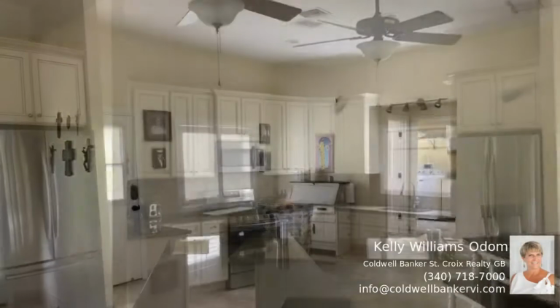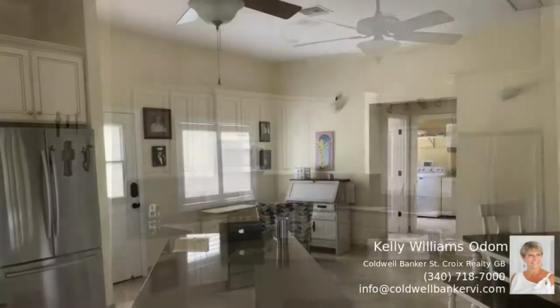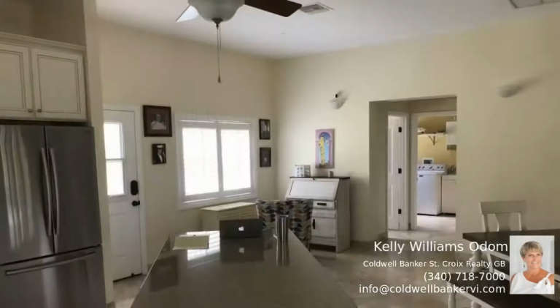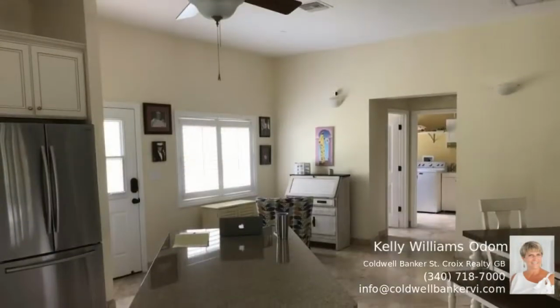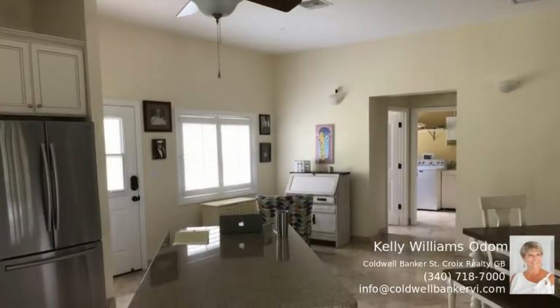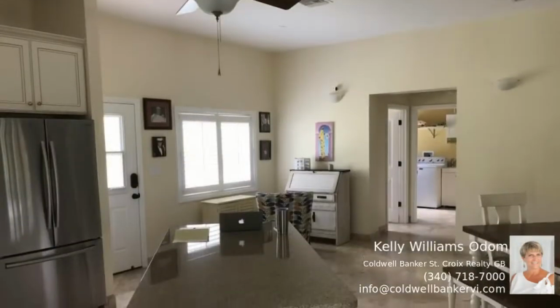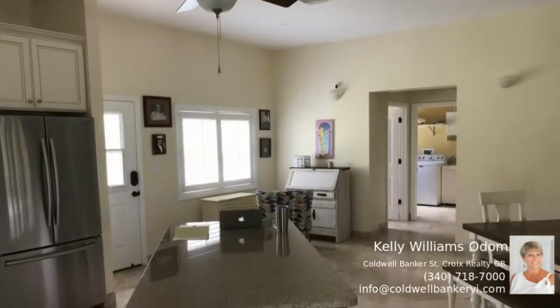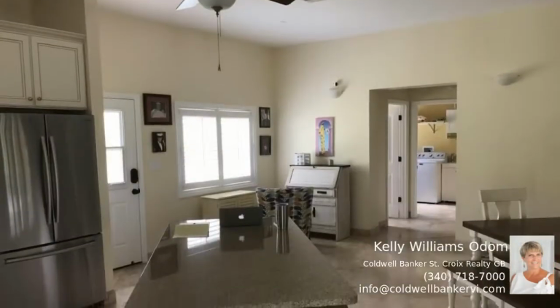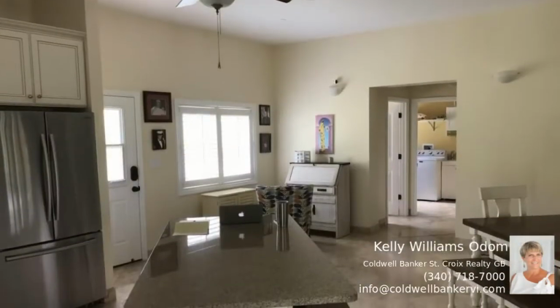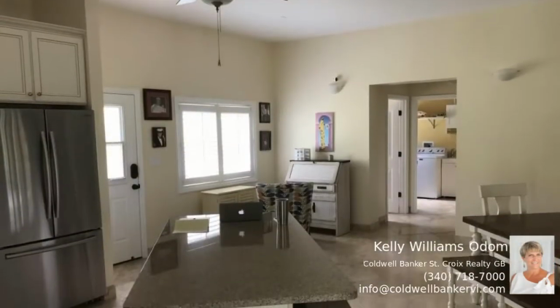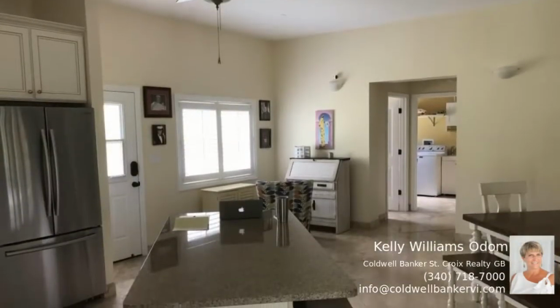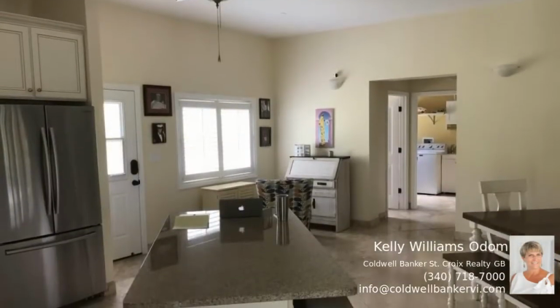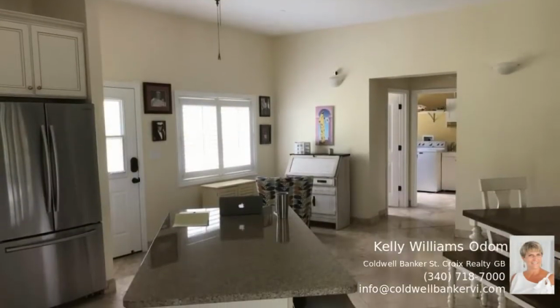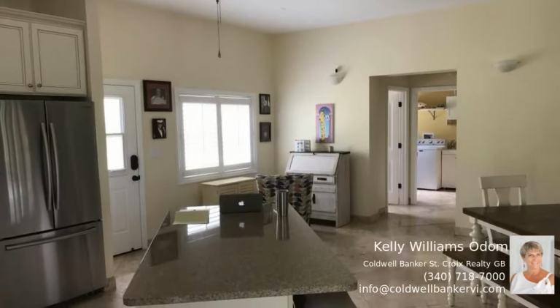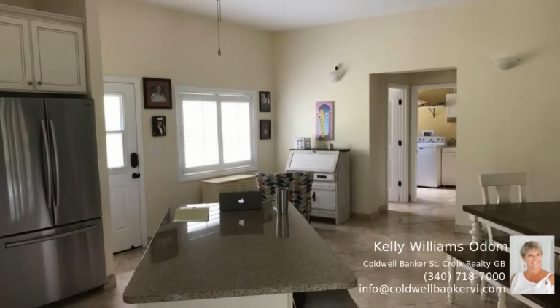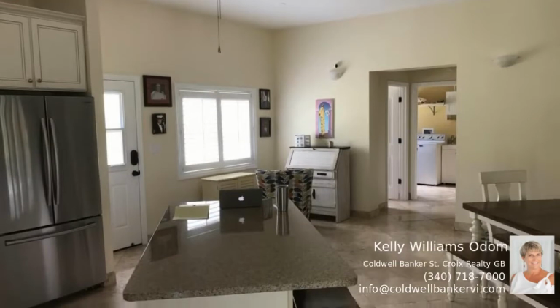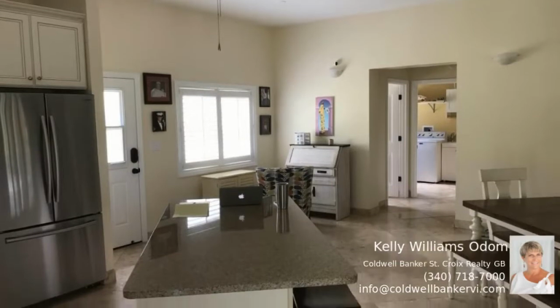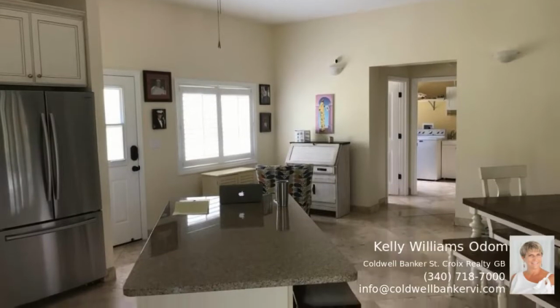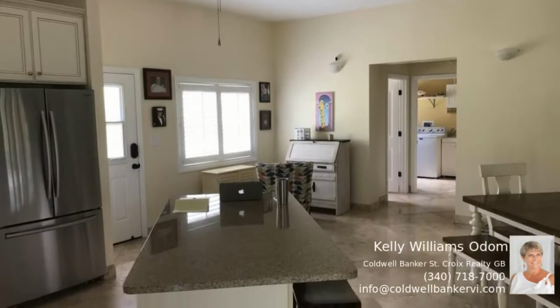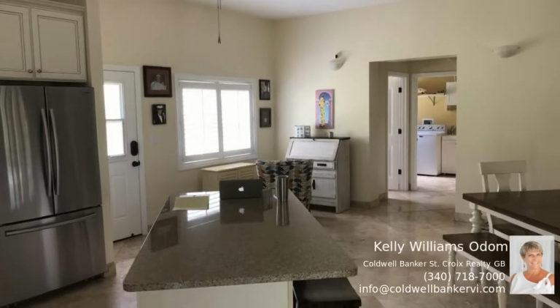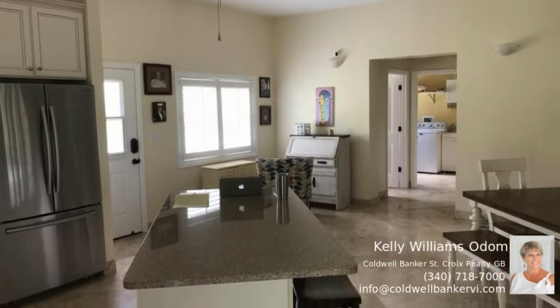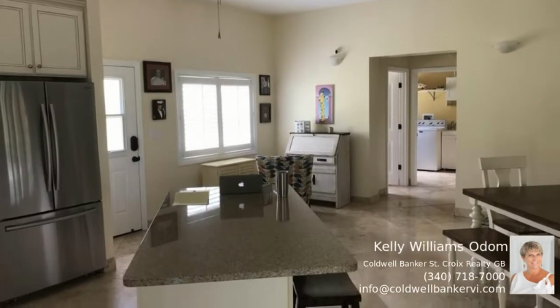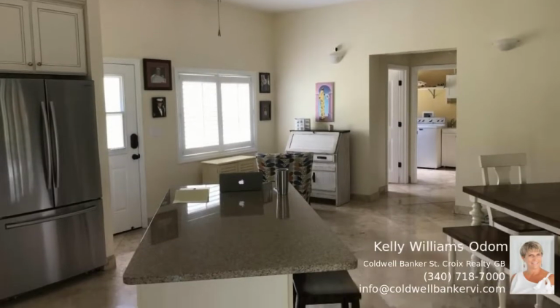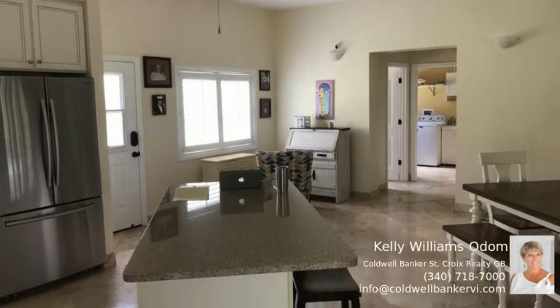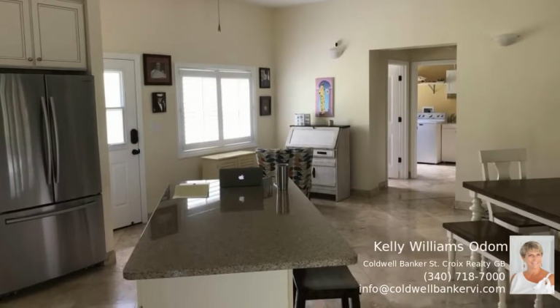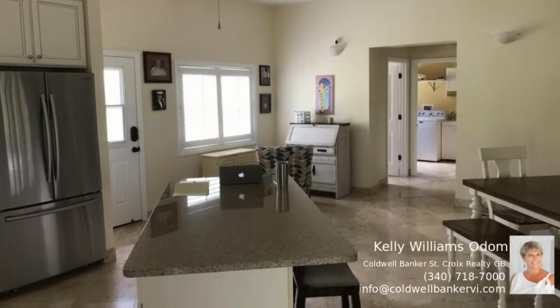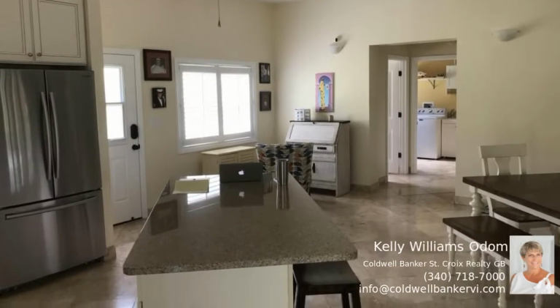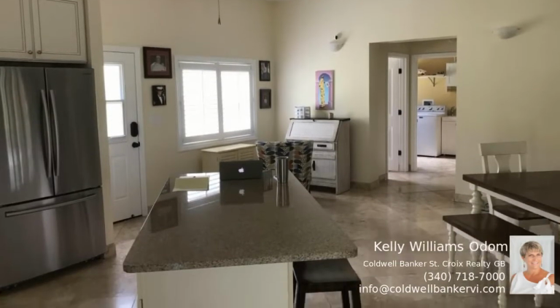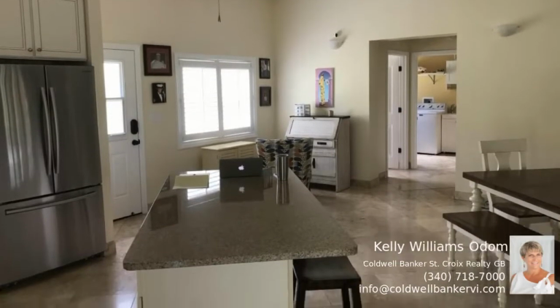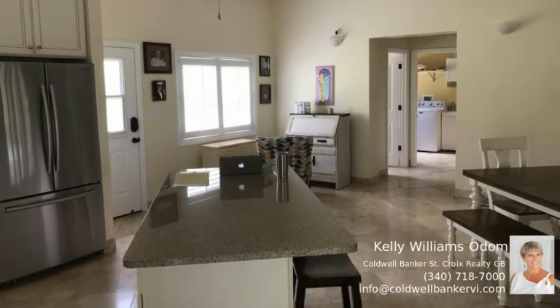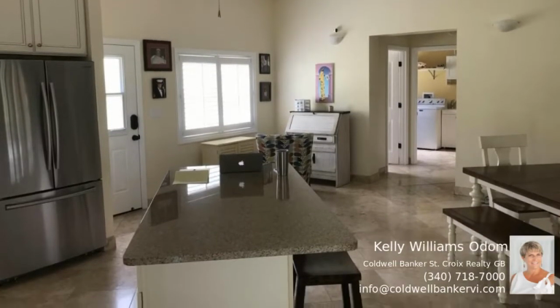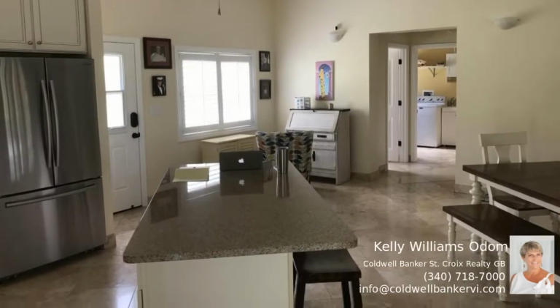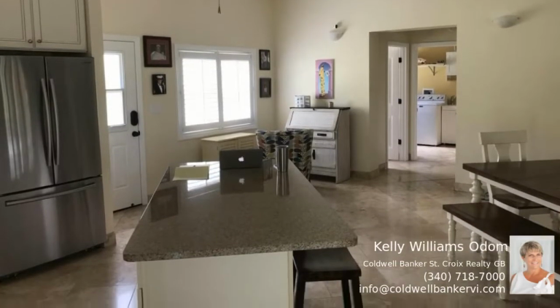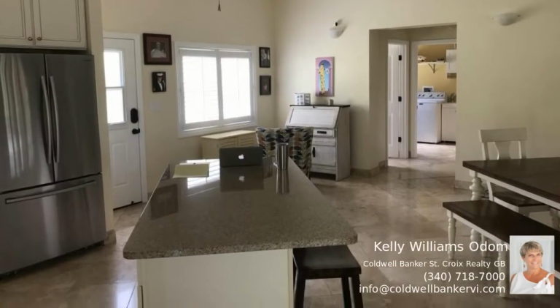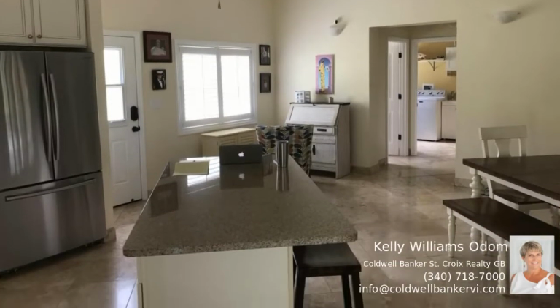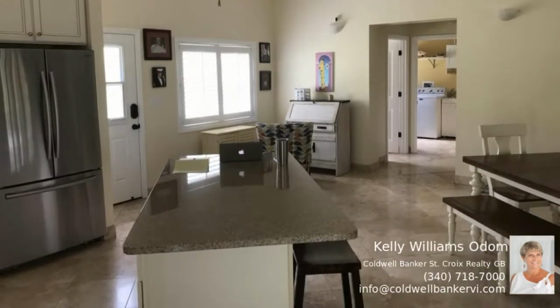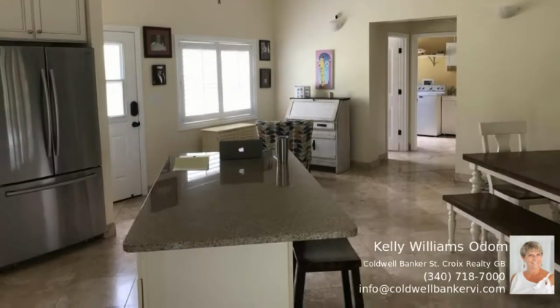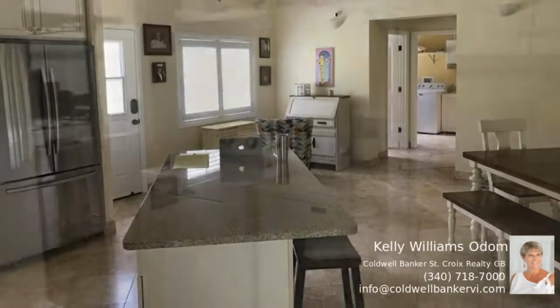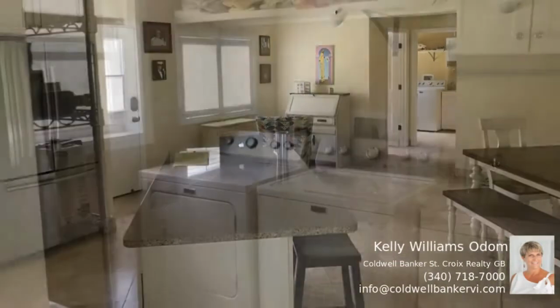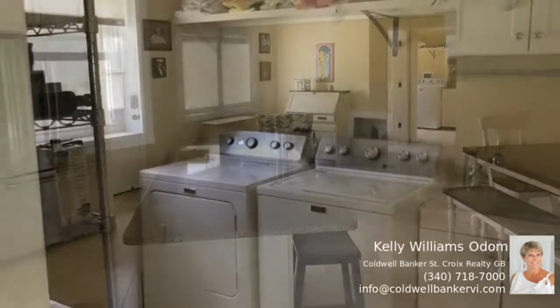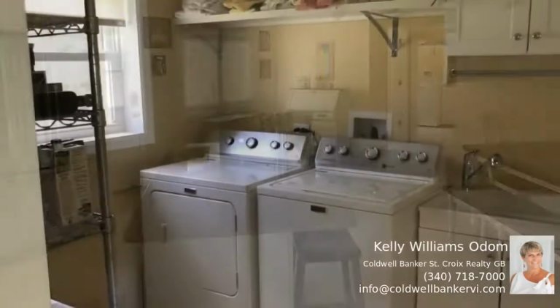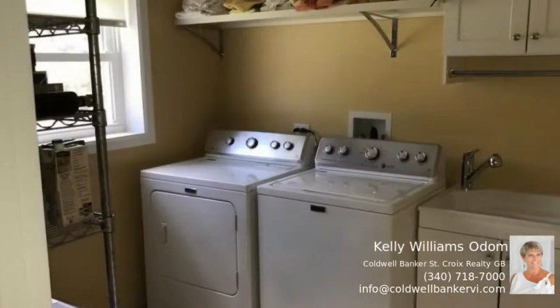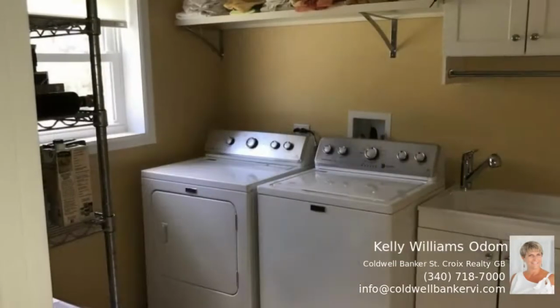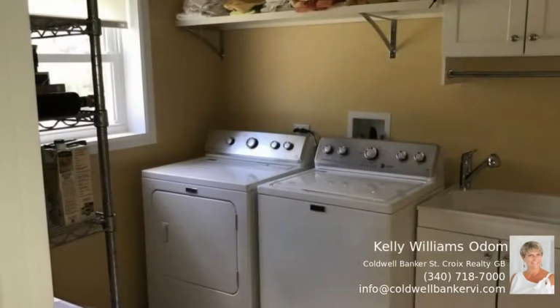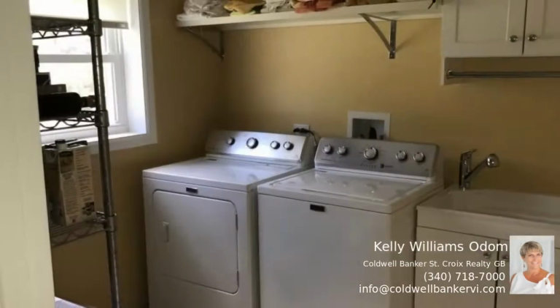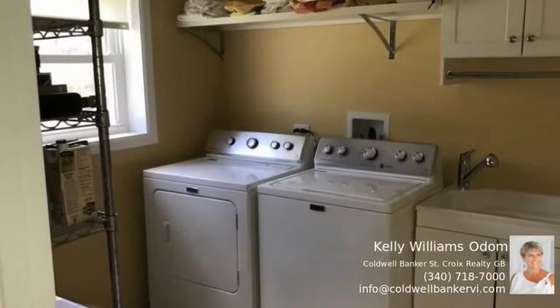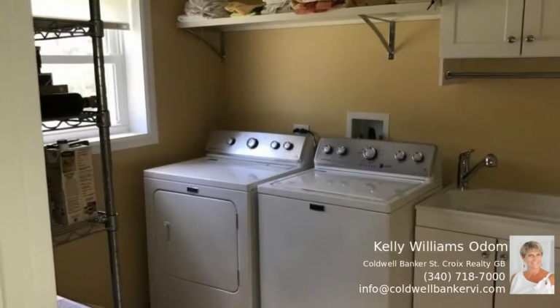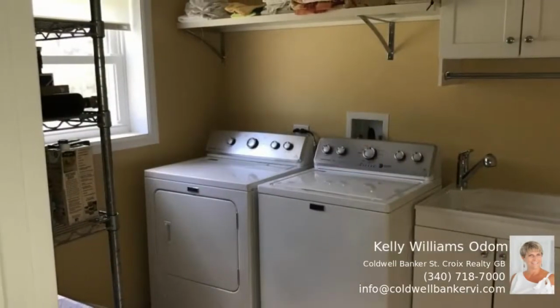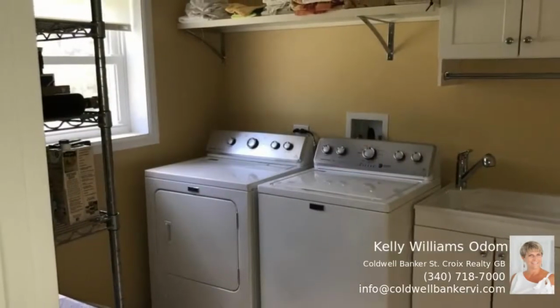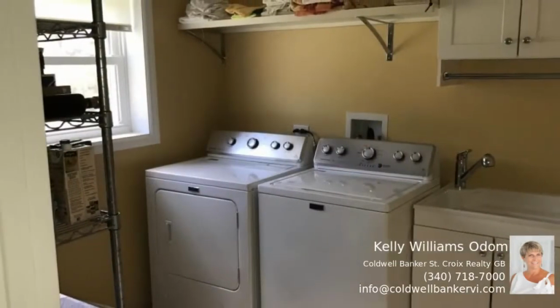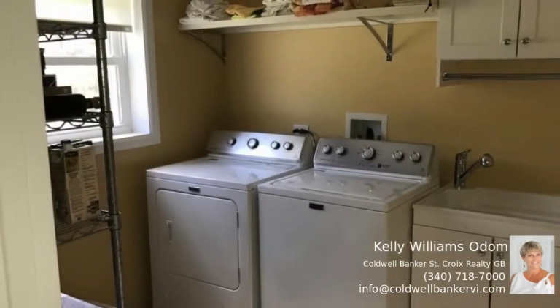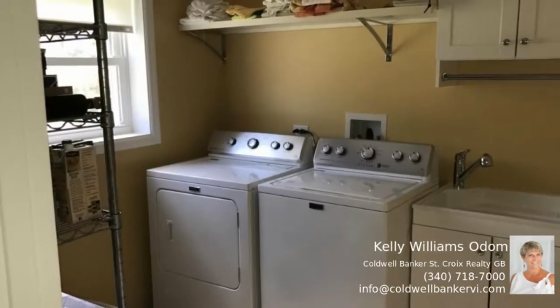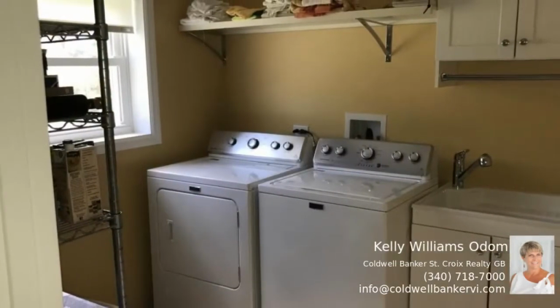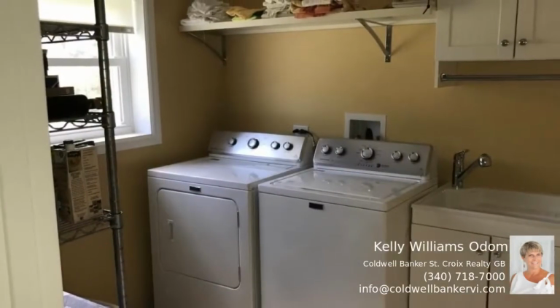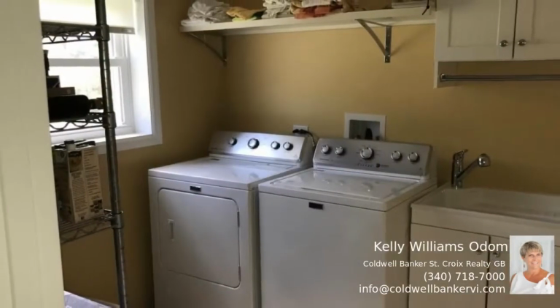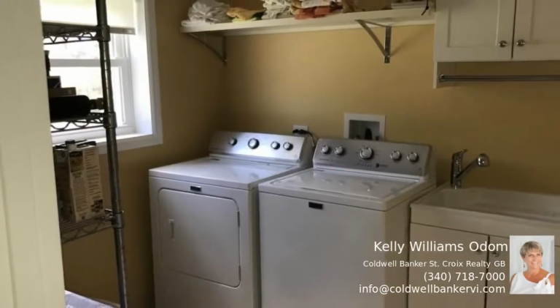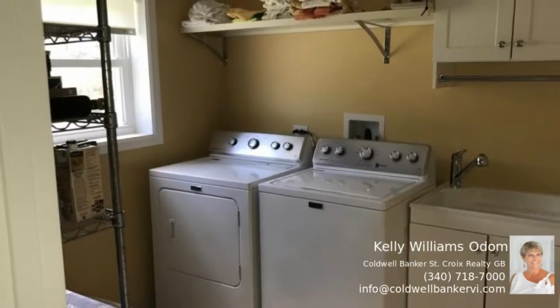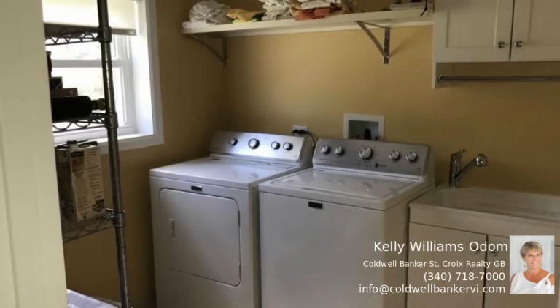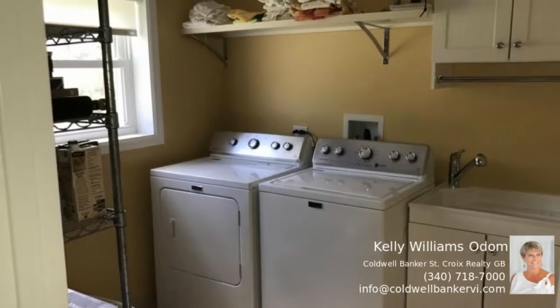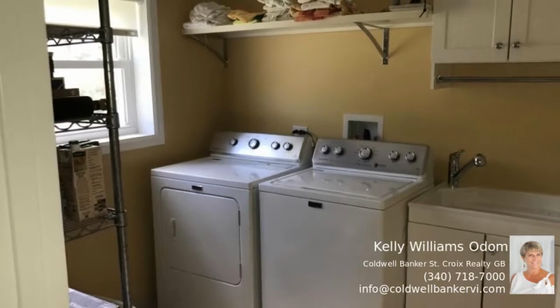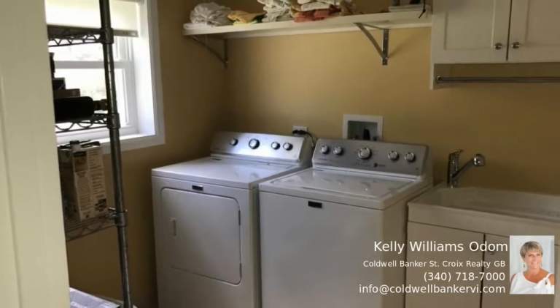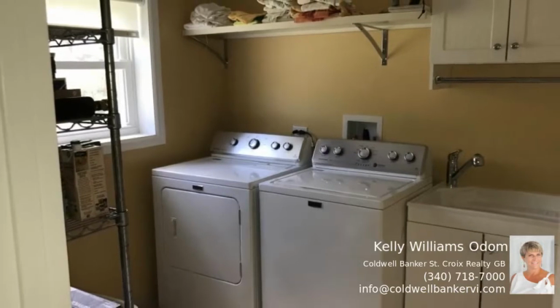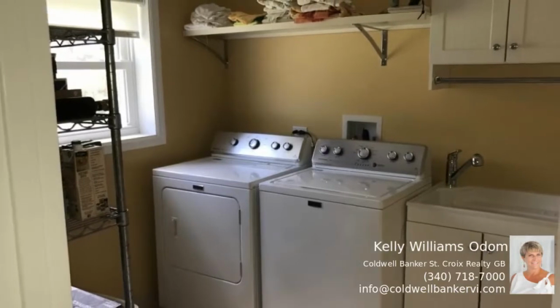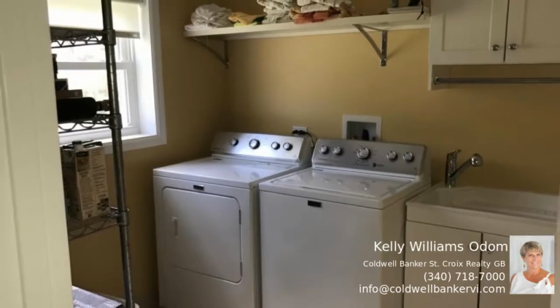The full-floor master suite is upstairs and opens to a romantic screened-in porch. This home is certain to meet your needs.